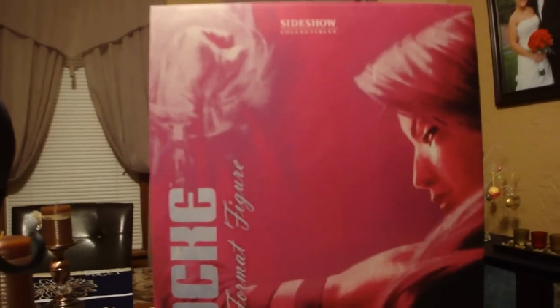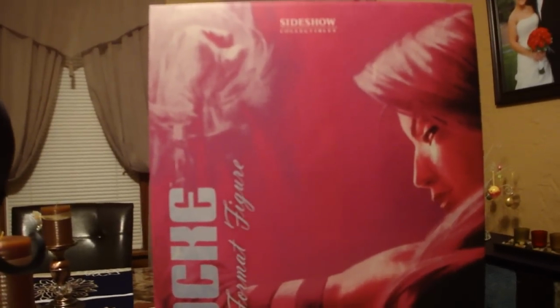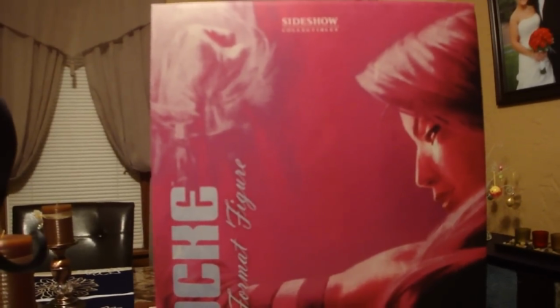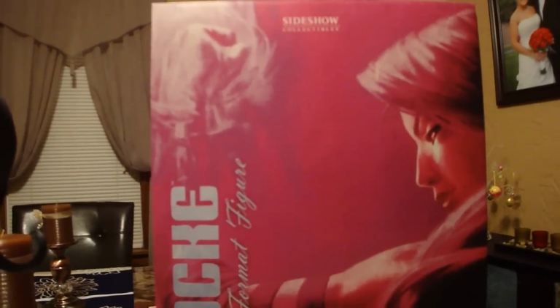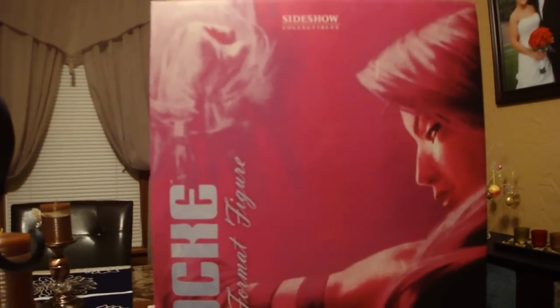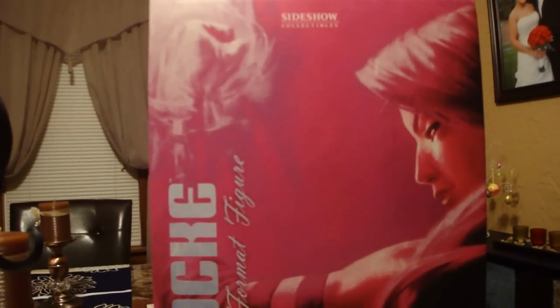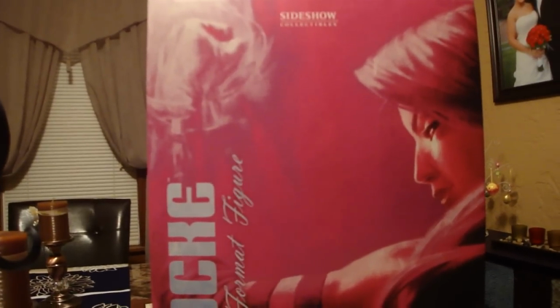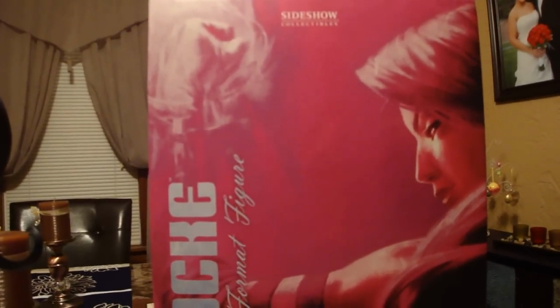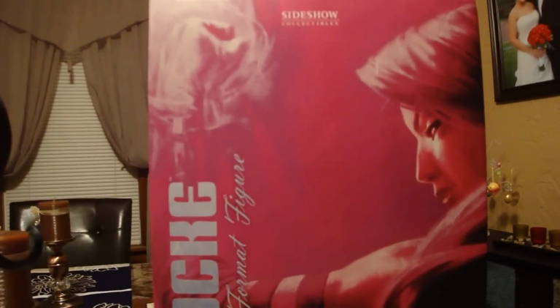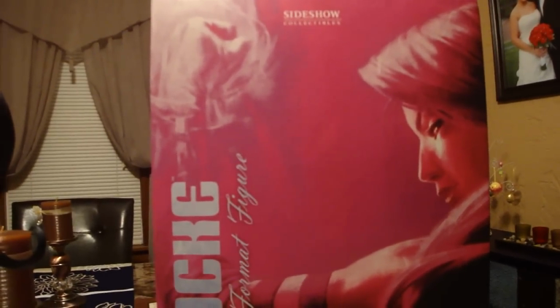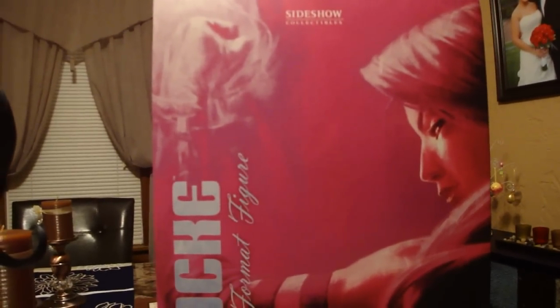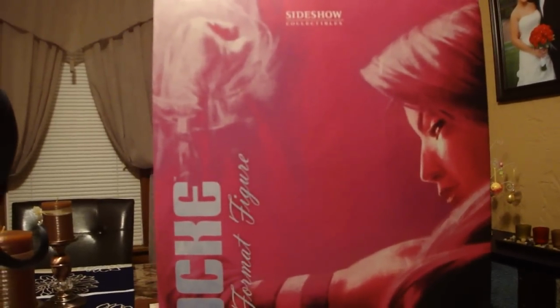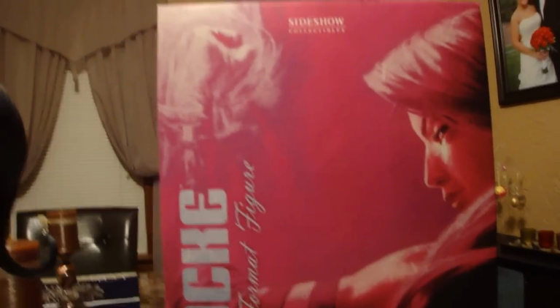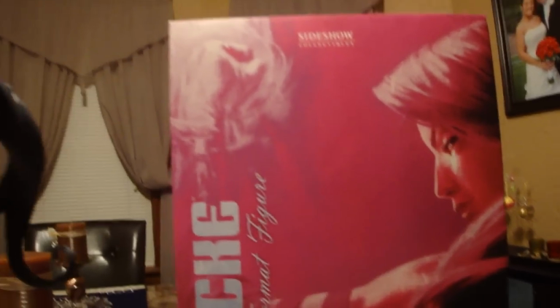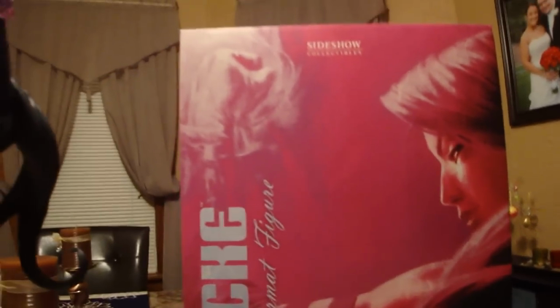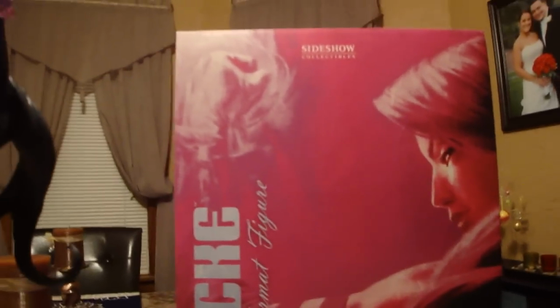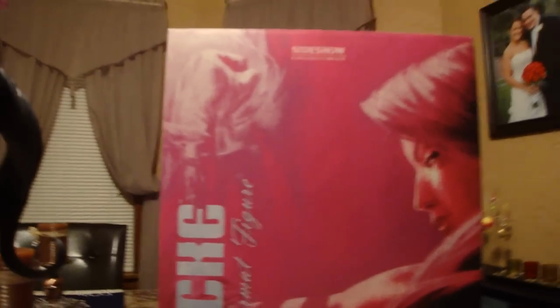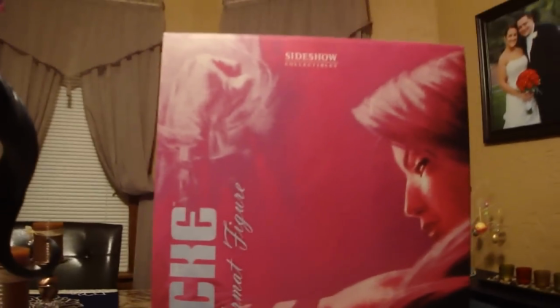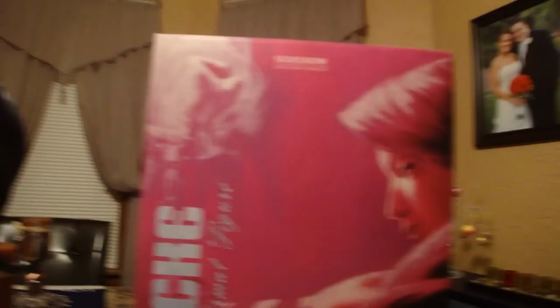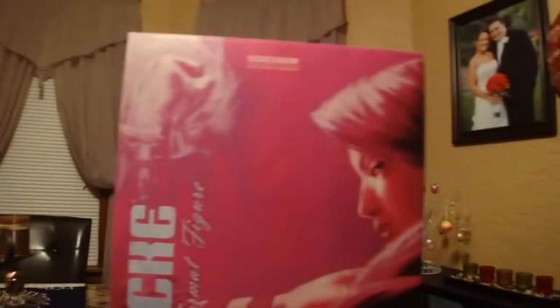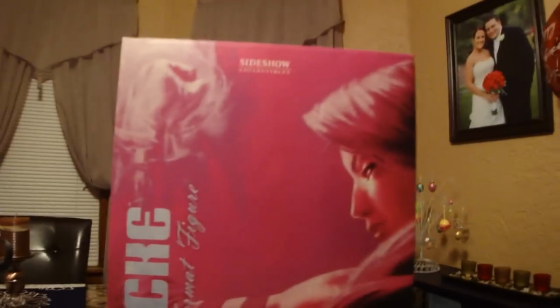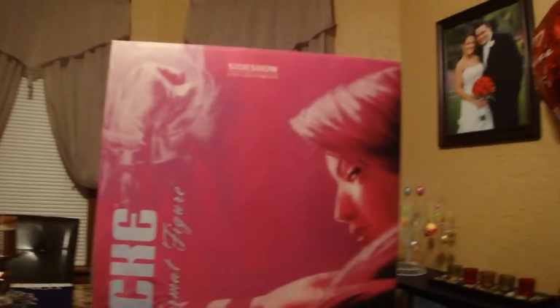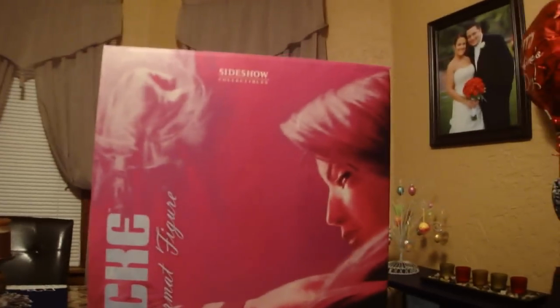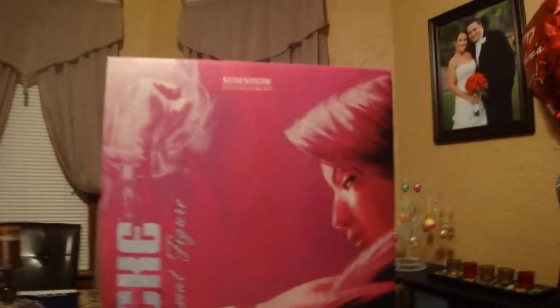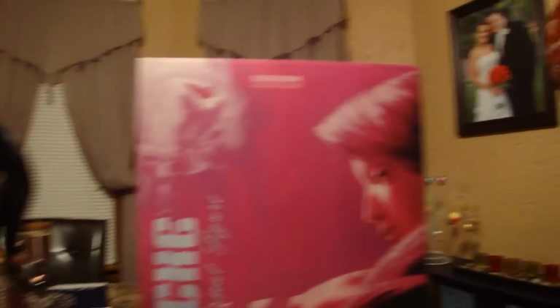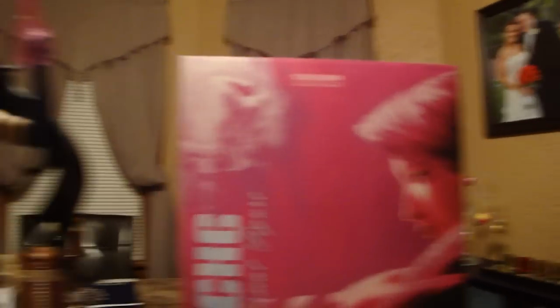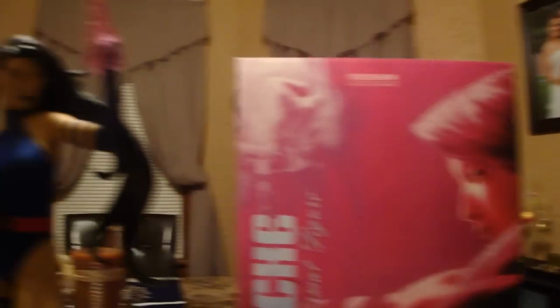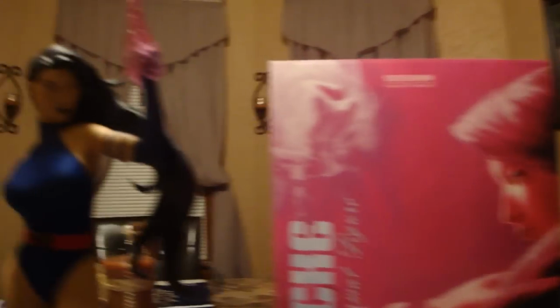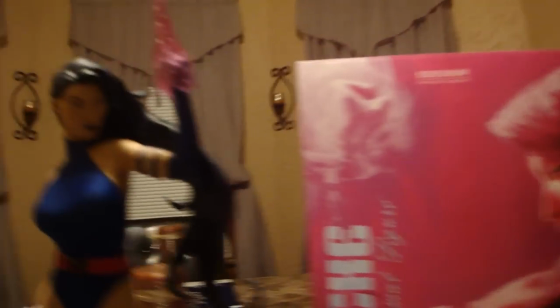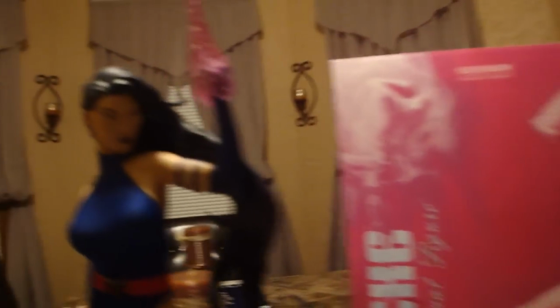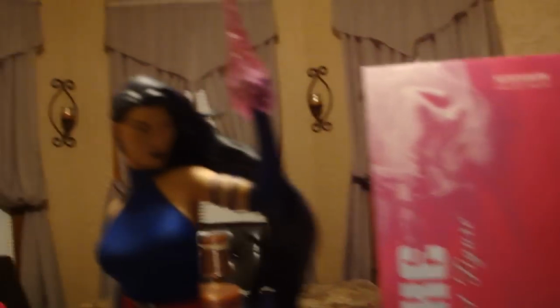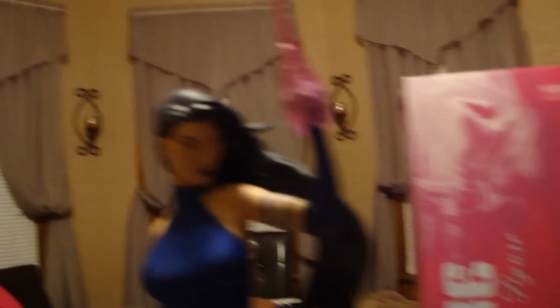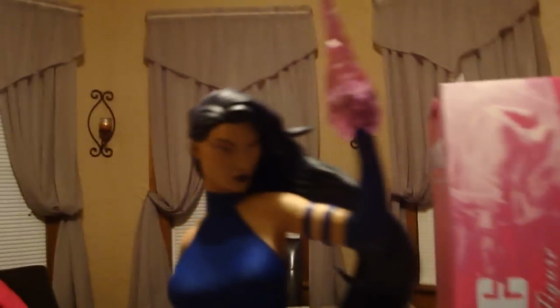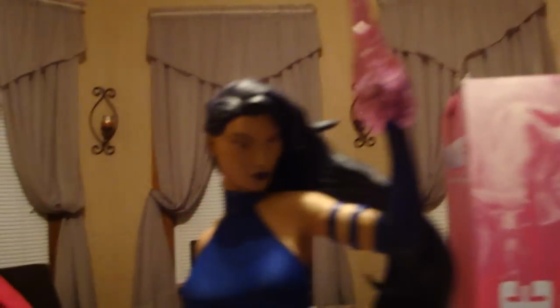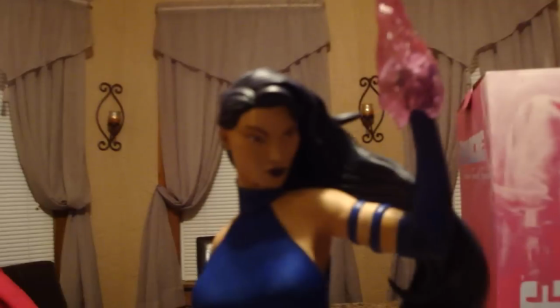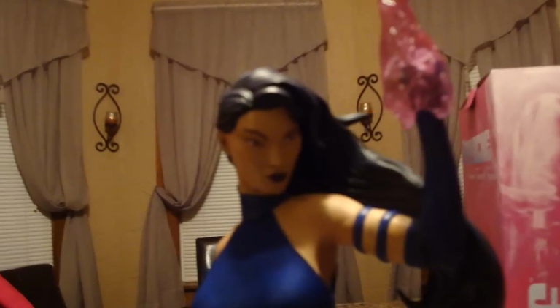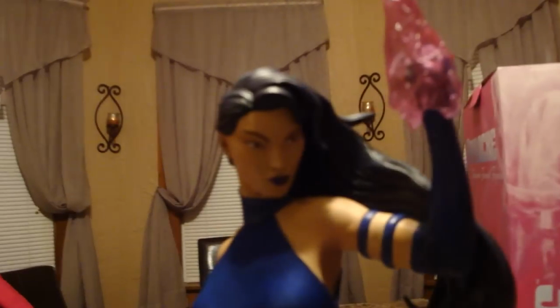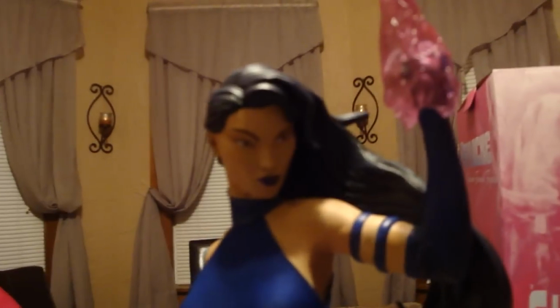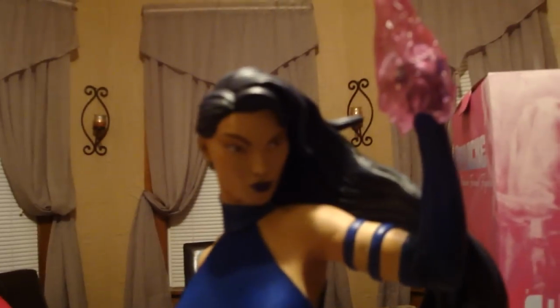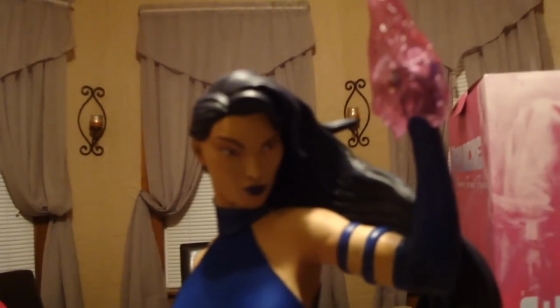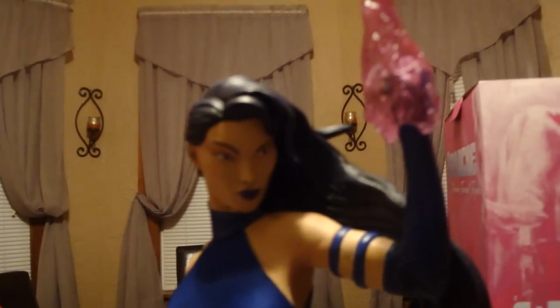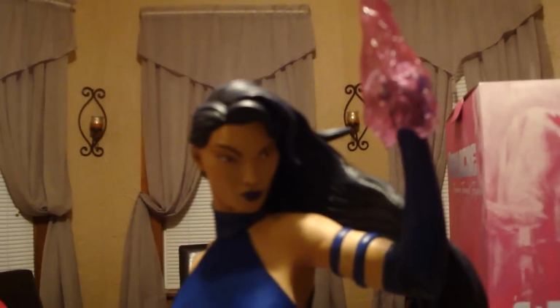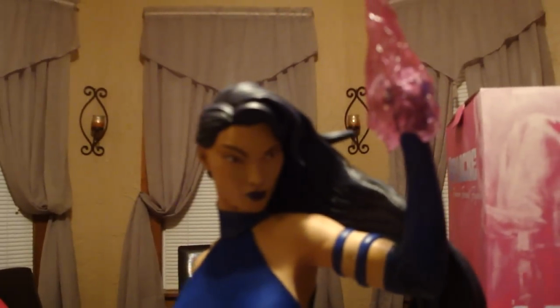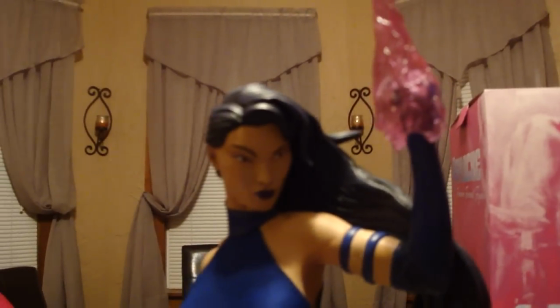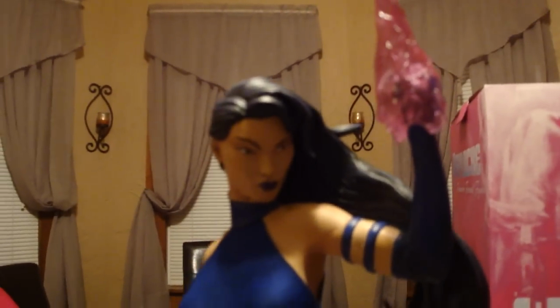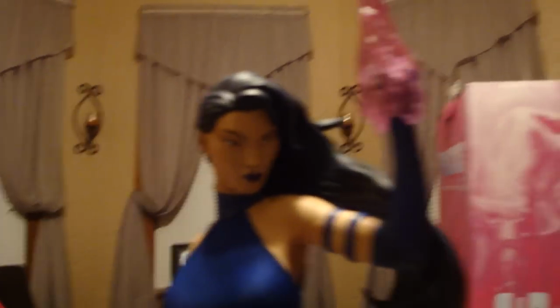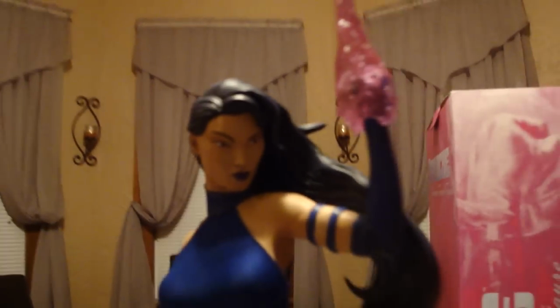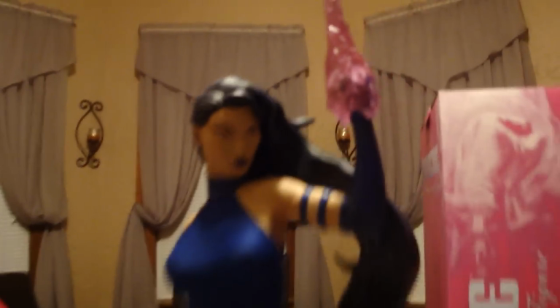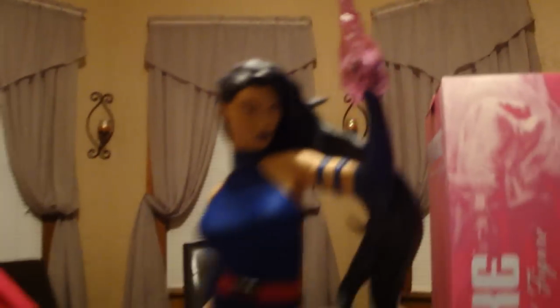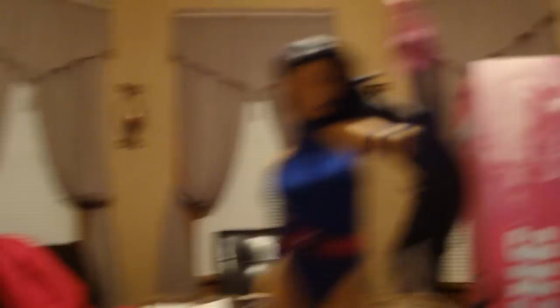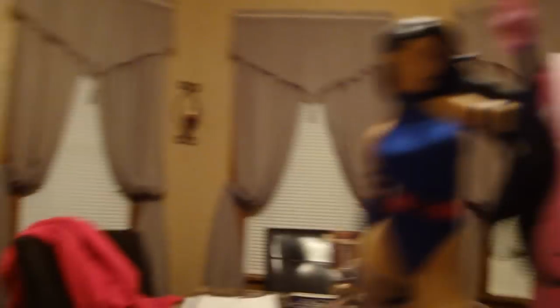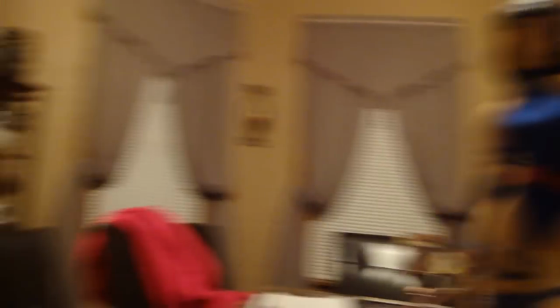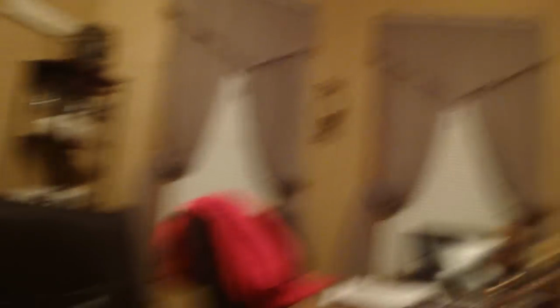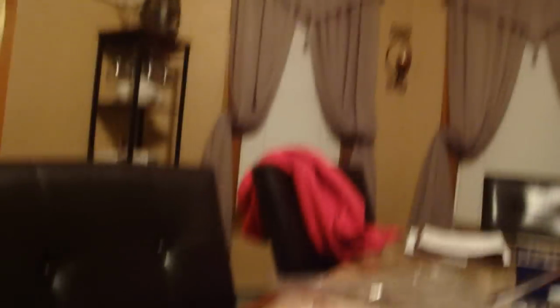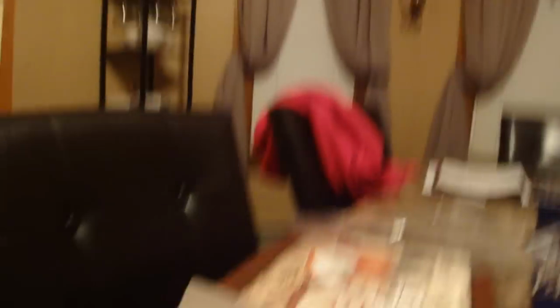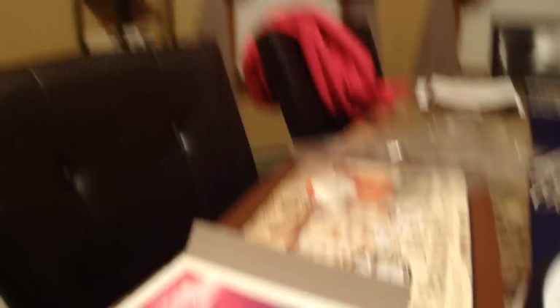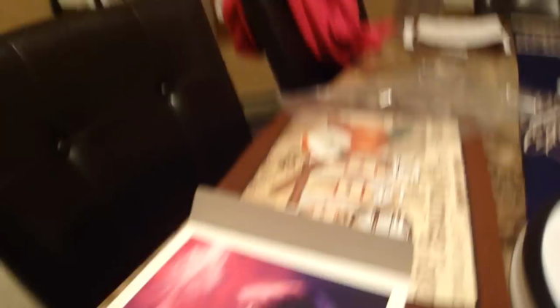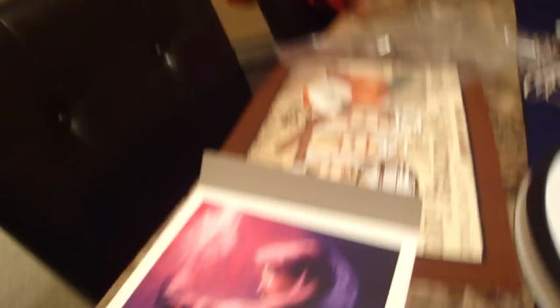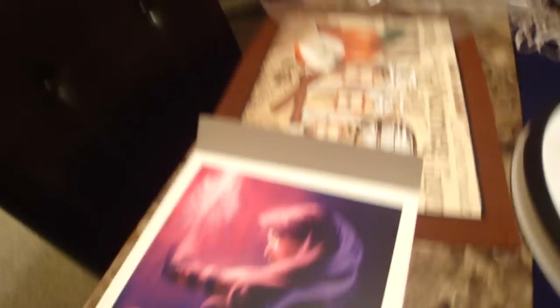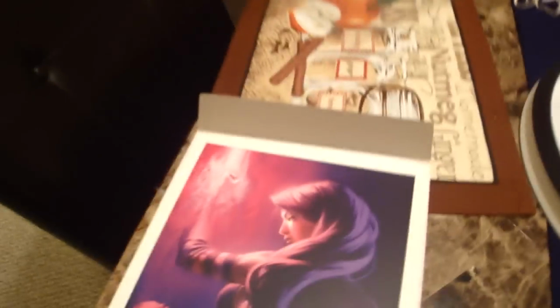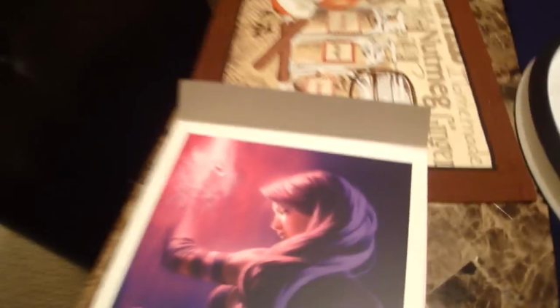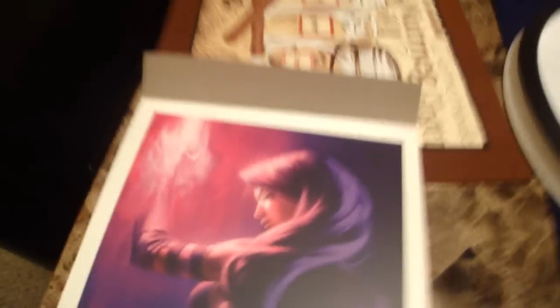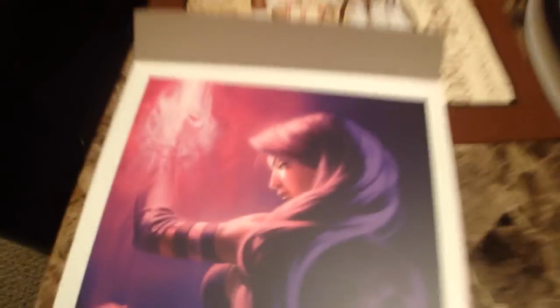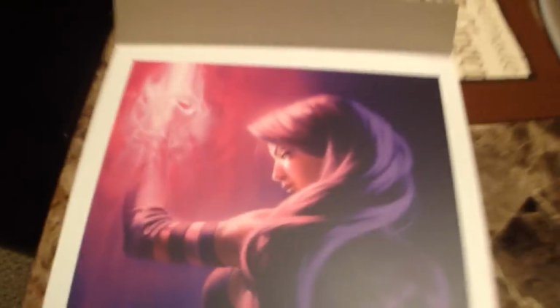What makes it exclusive is the switch-out head and the art print.